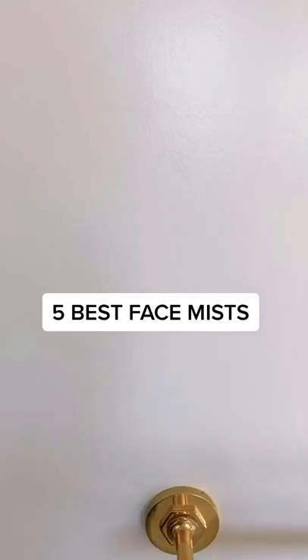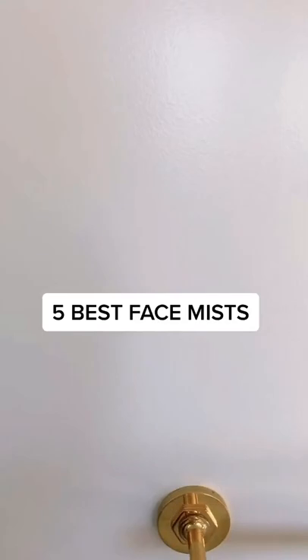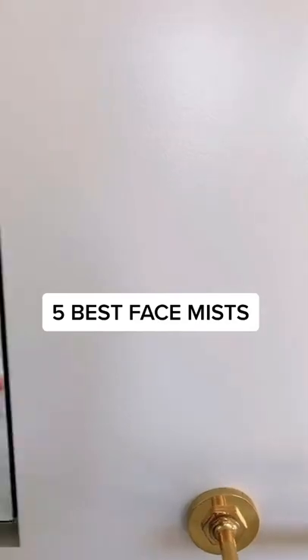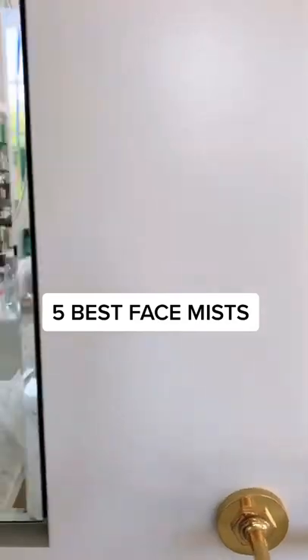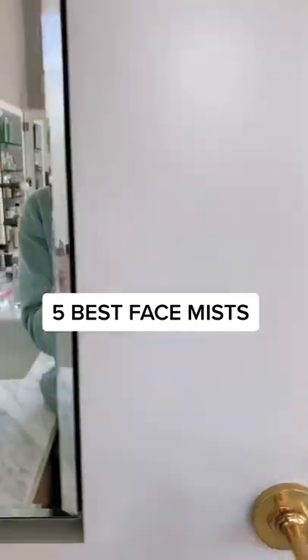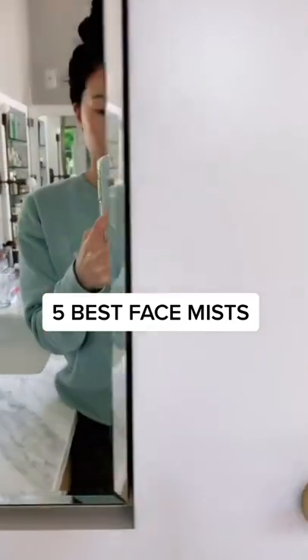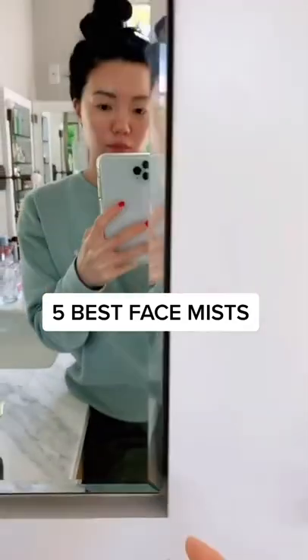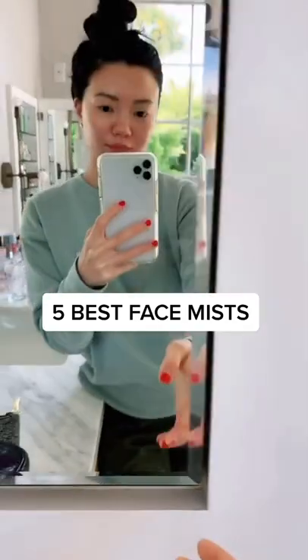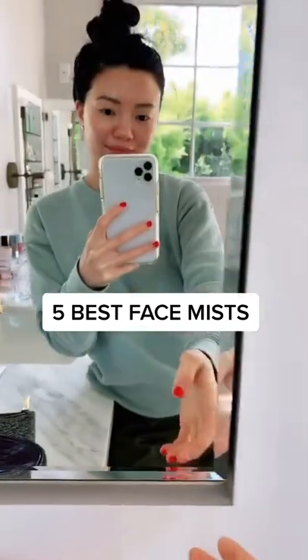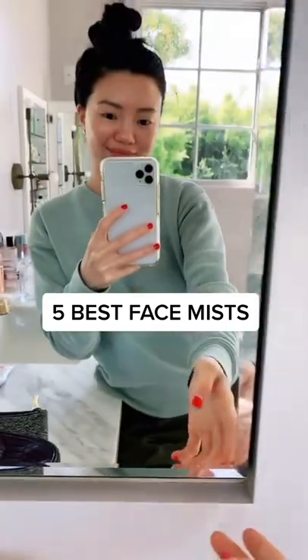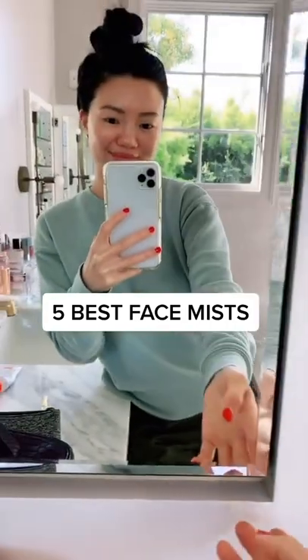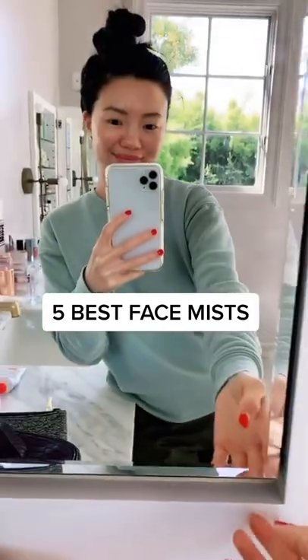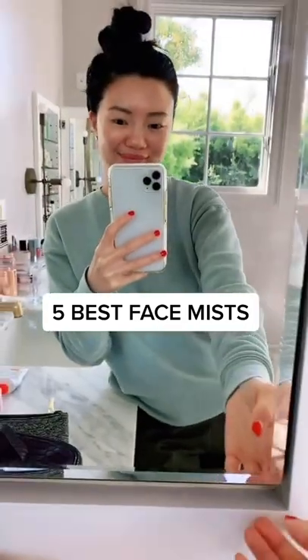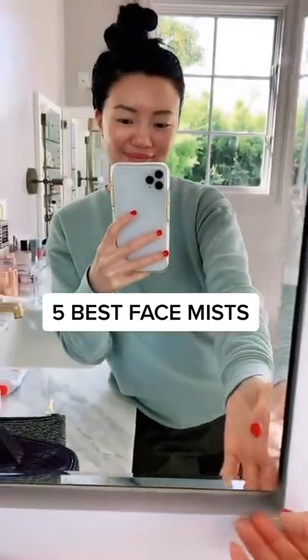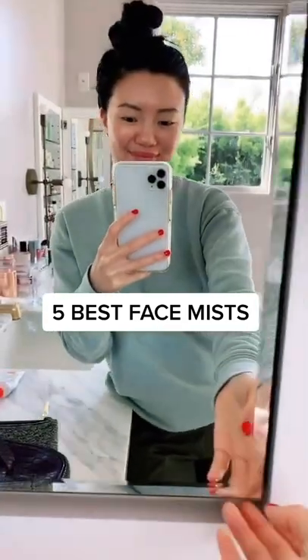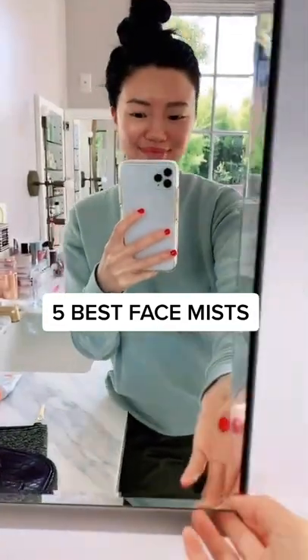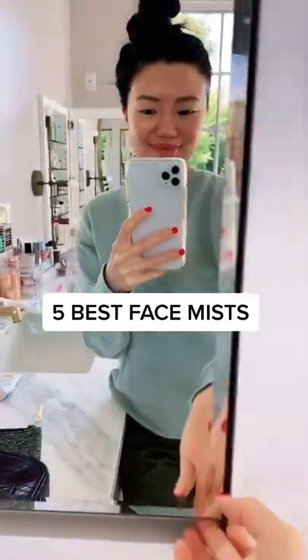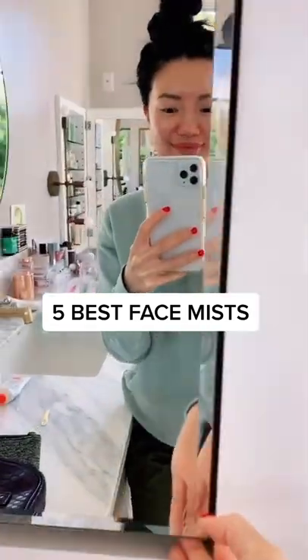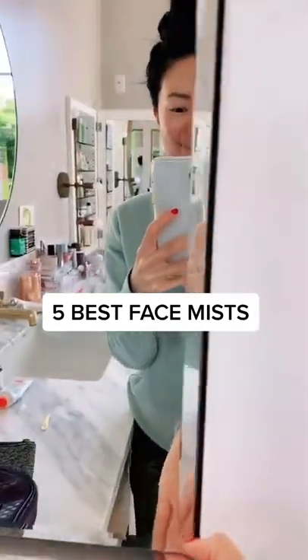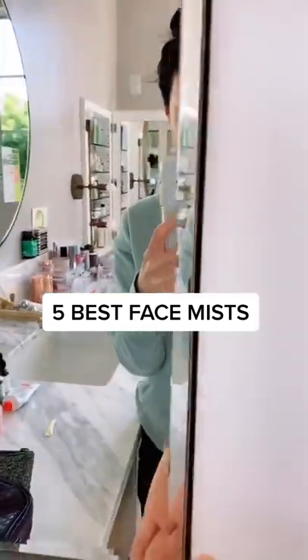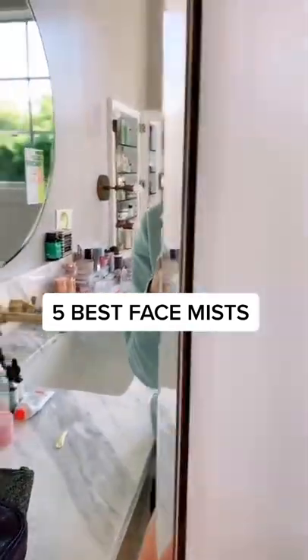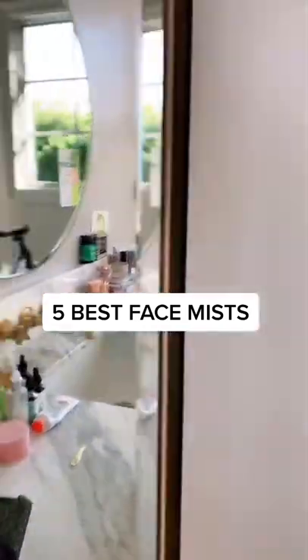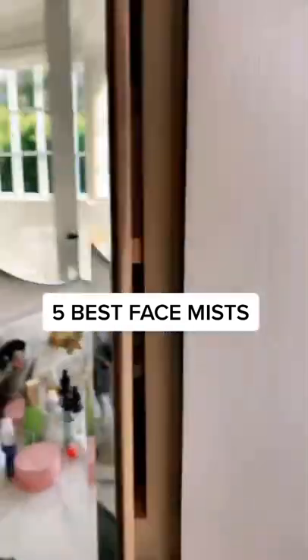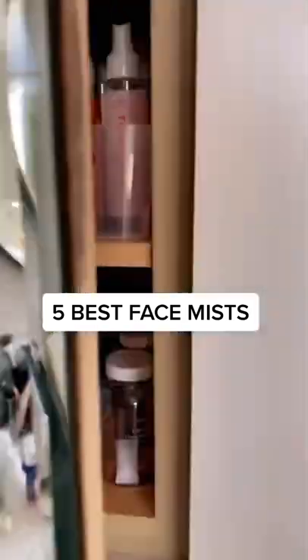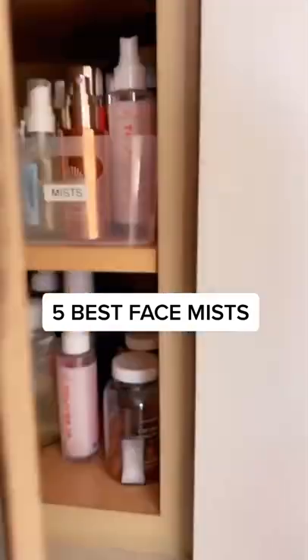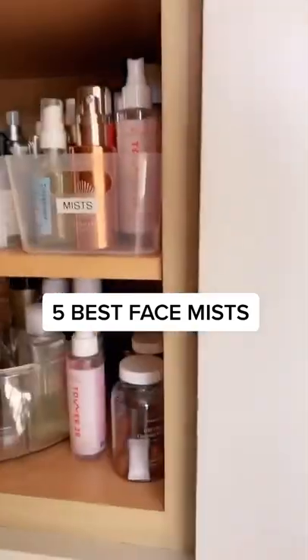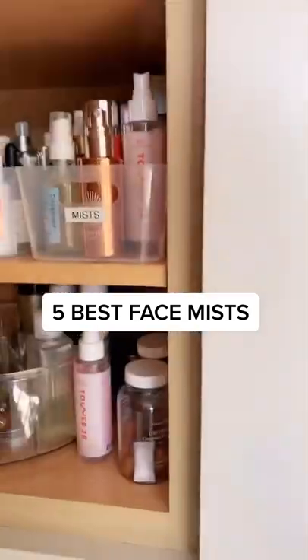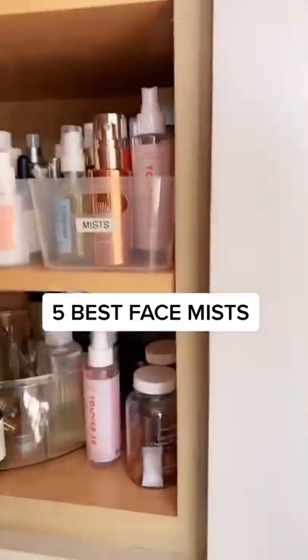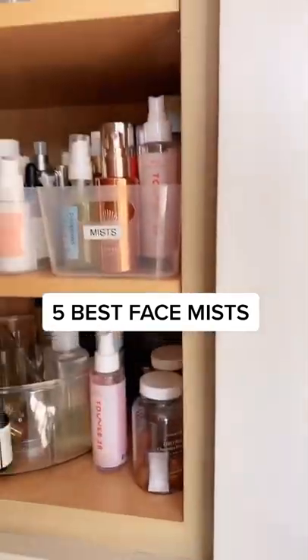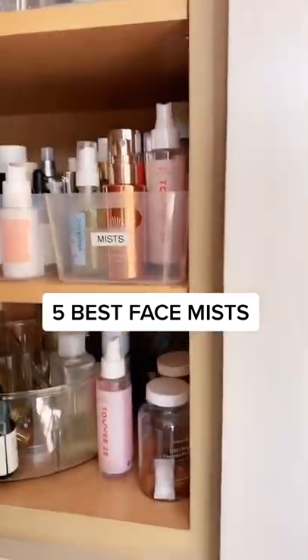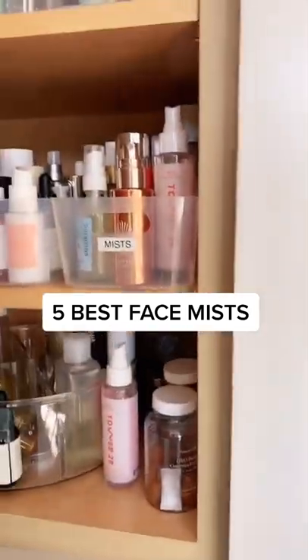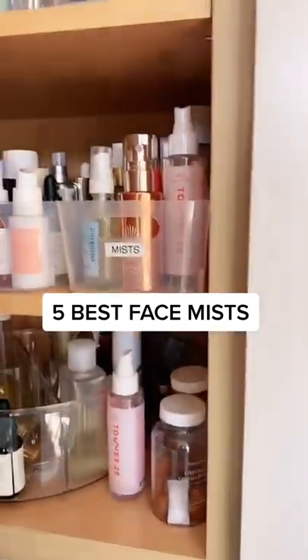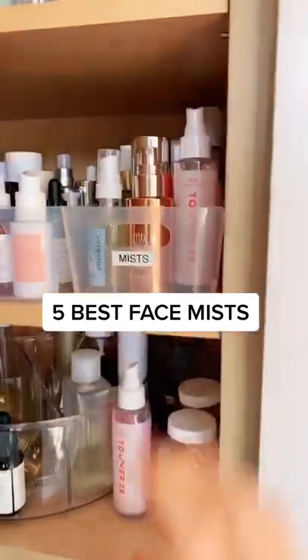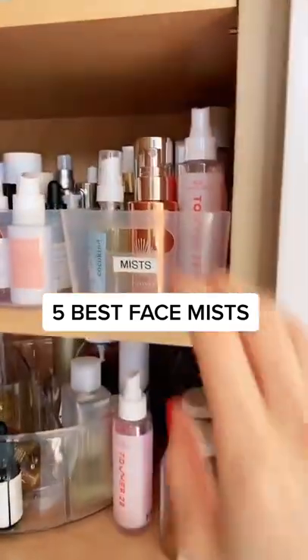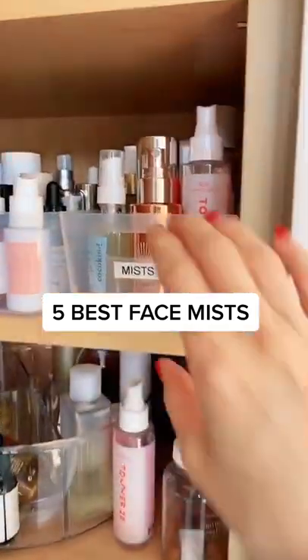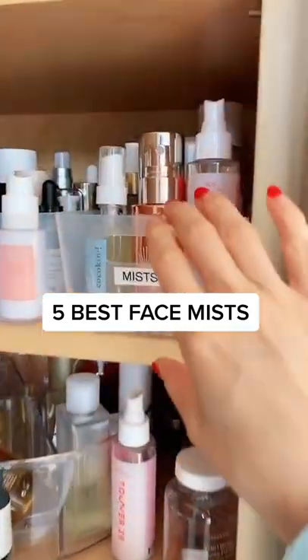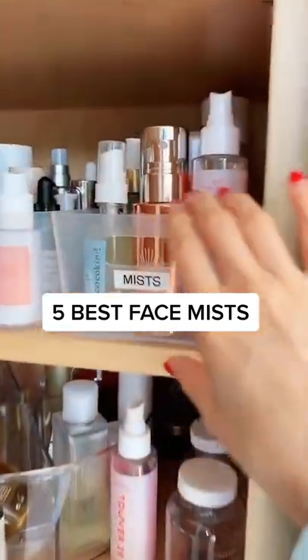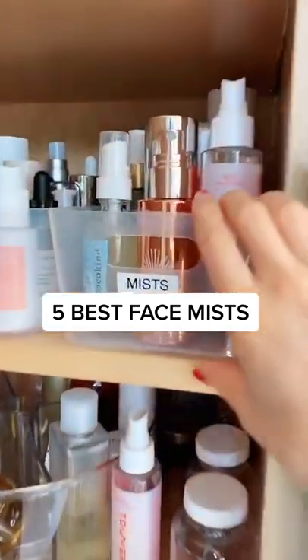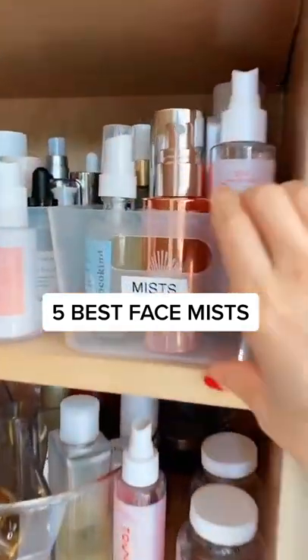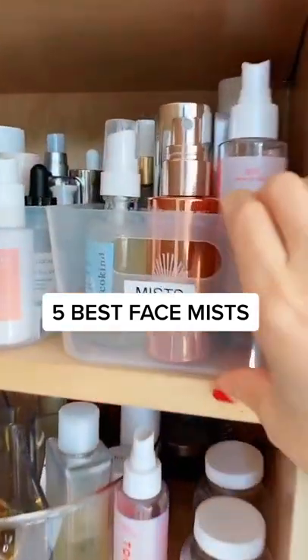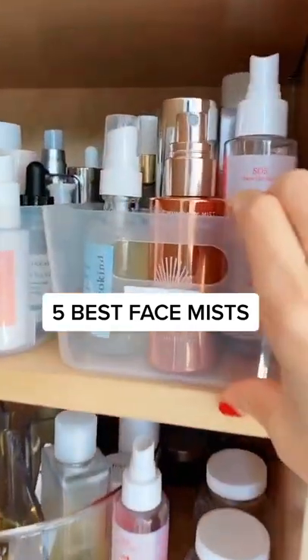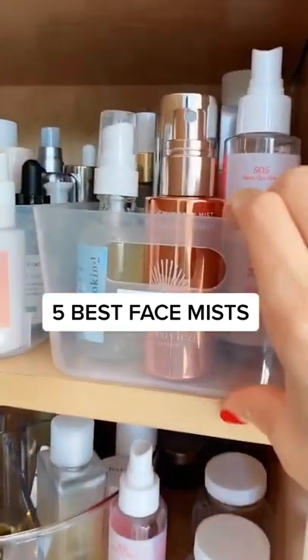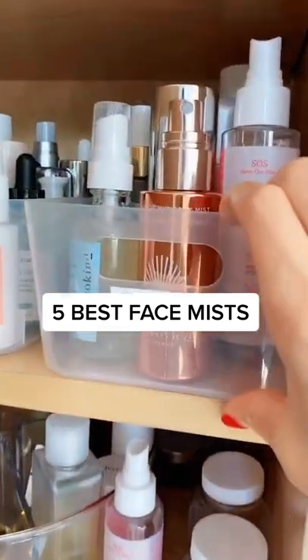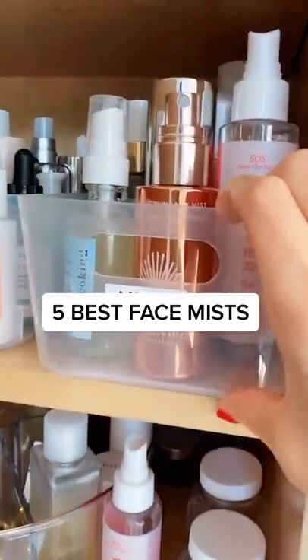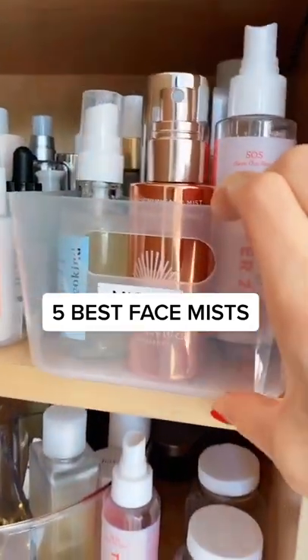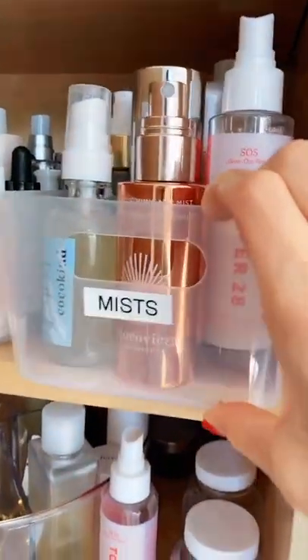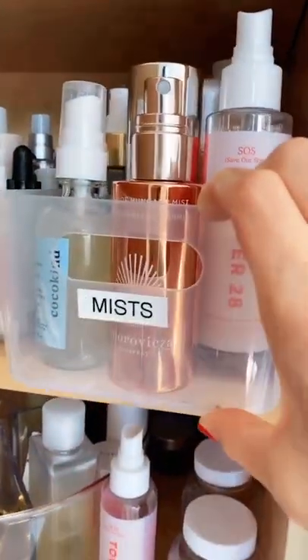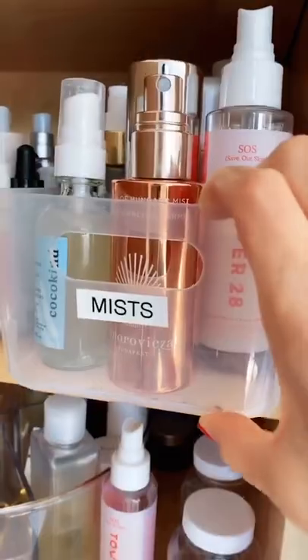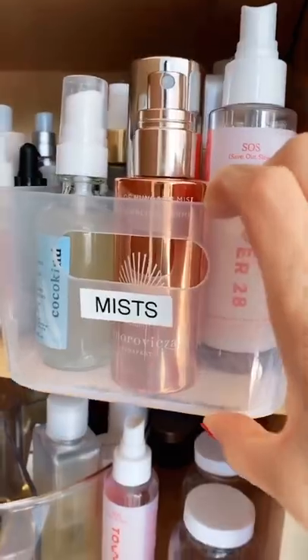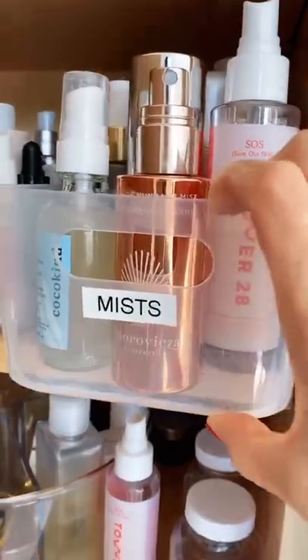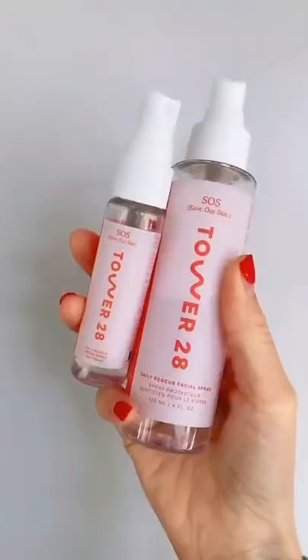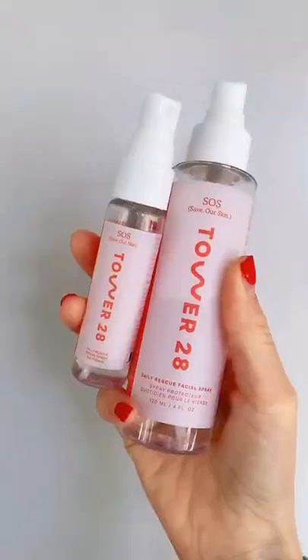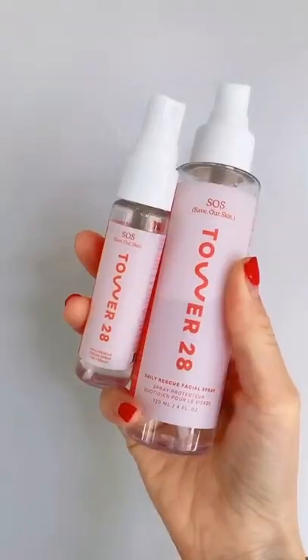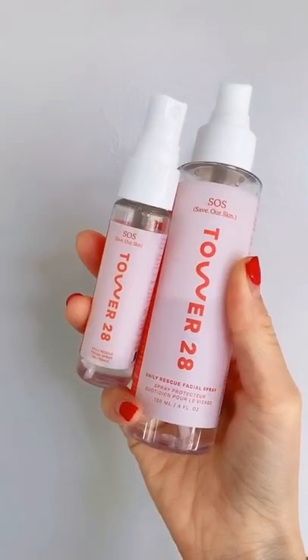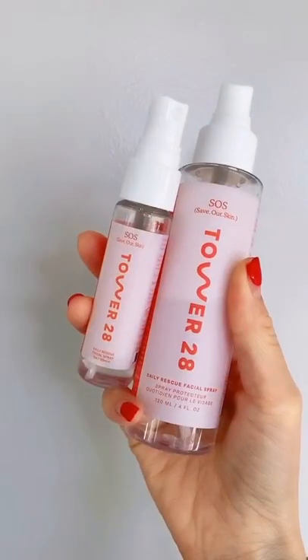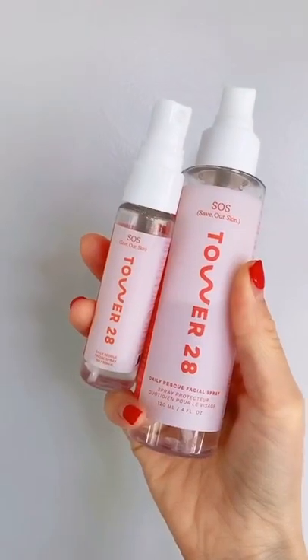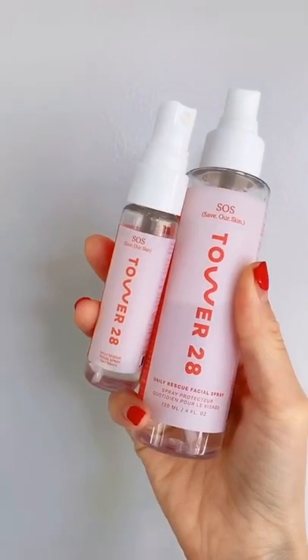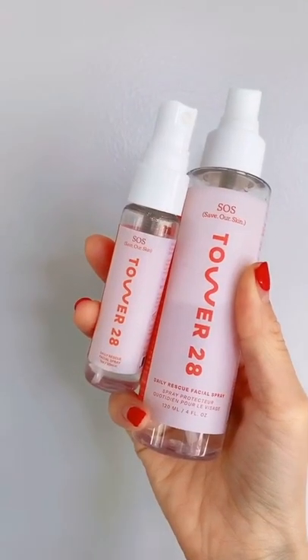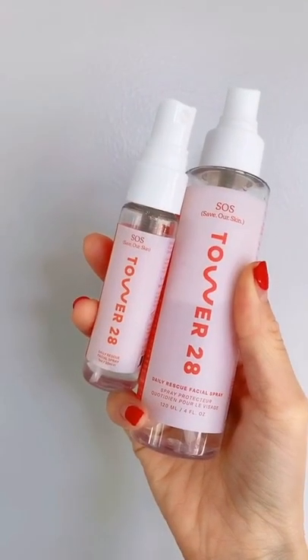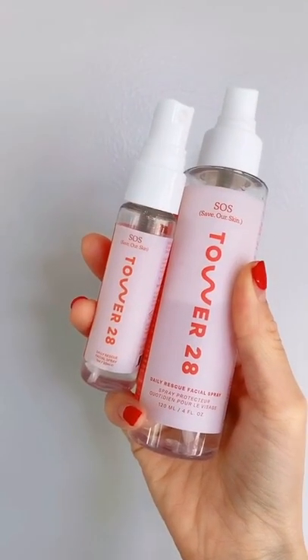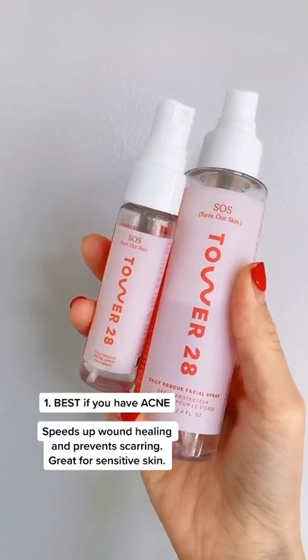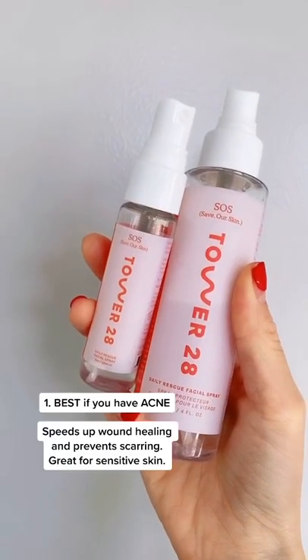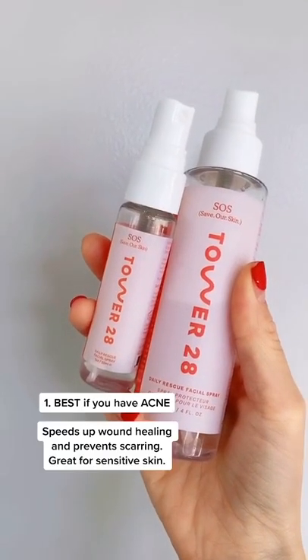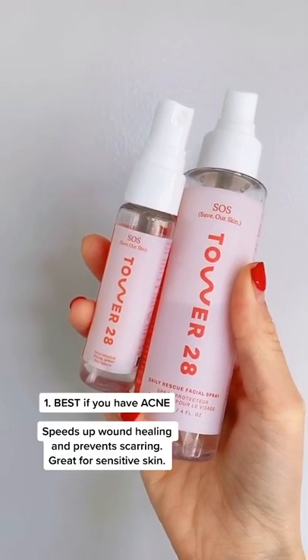Here are five of my favorite face masks. Face masks are such a great way to get active ingredients onto the skin without having to apply yet another serum.